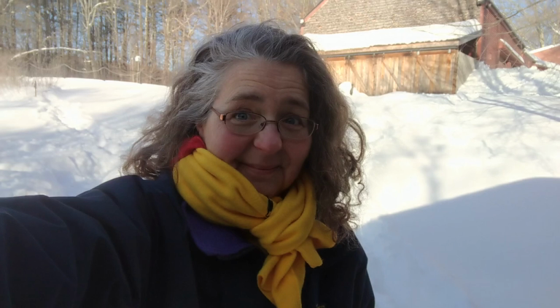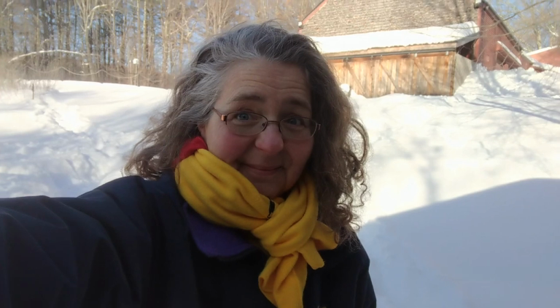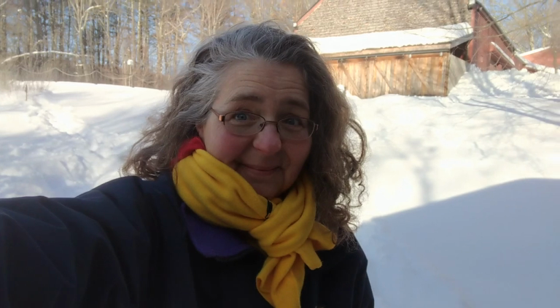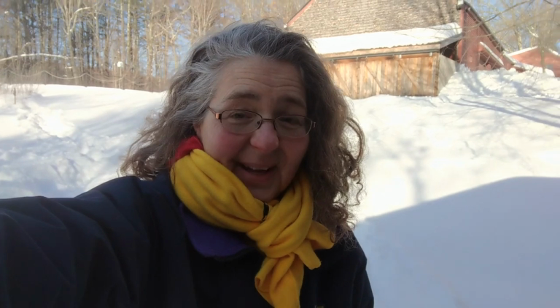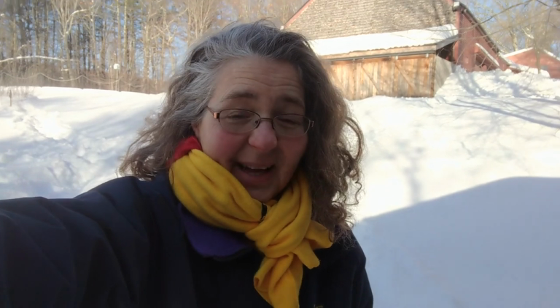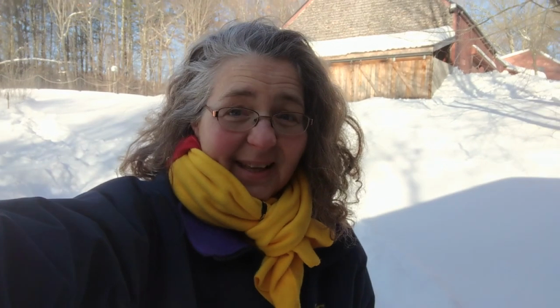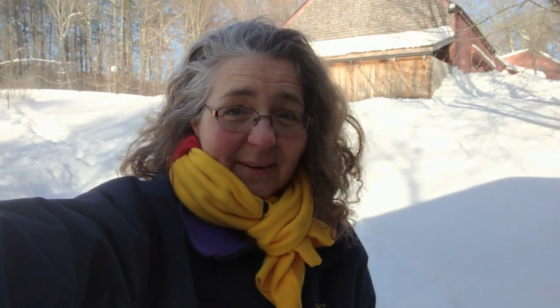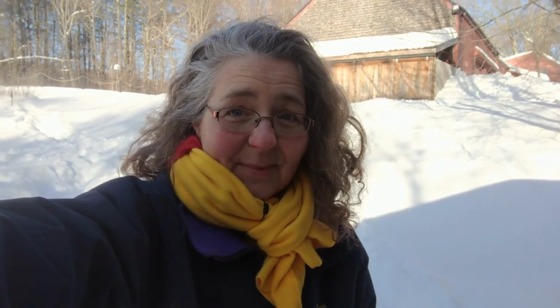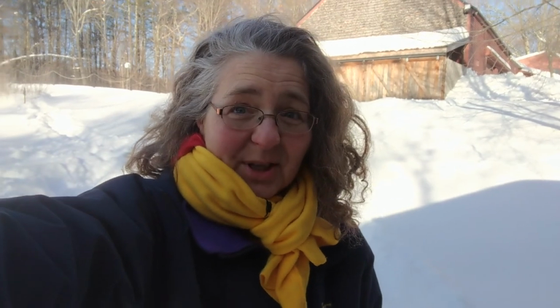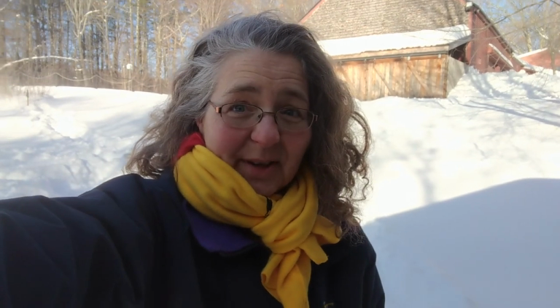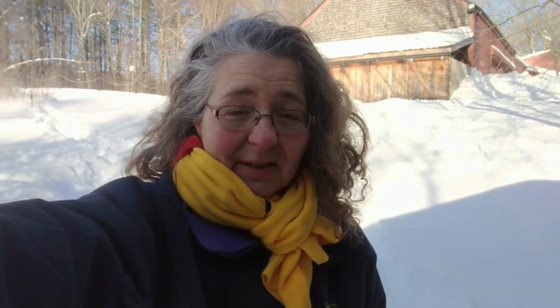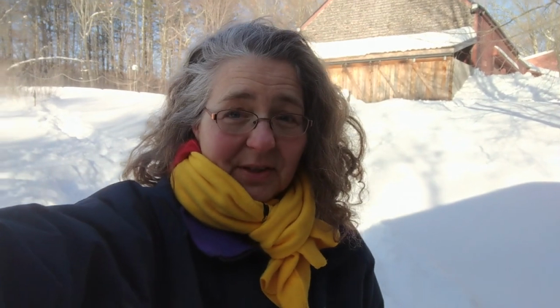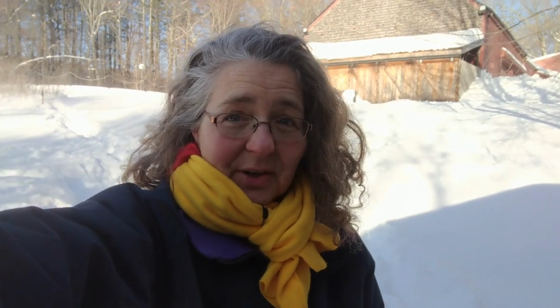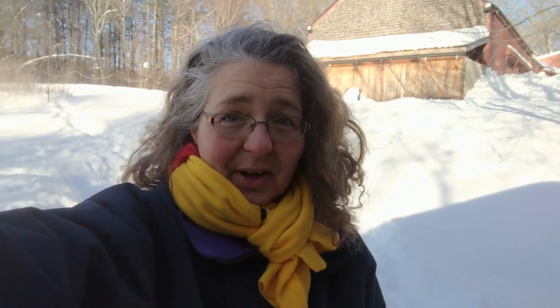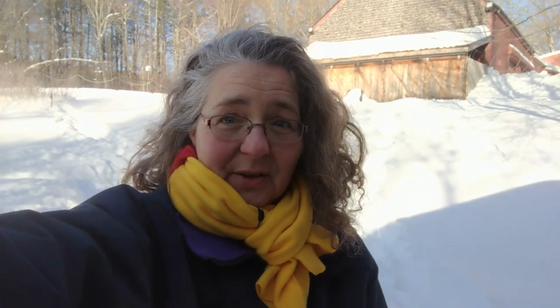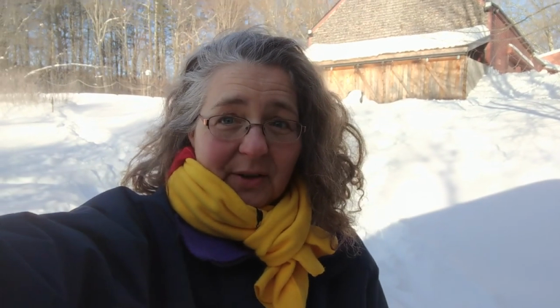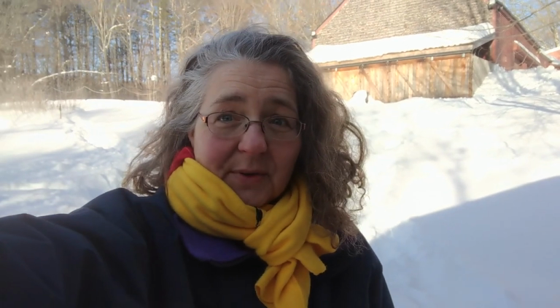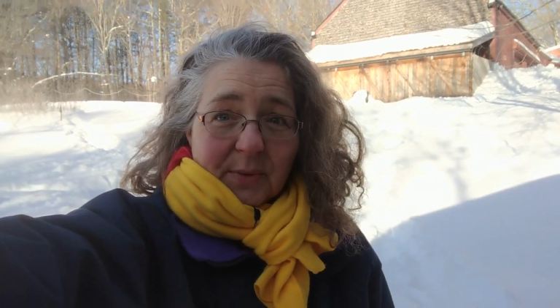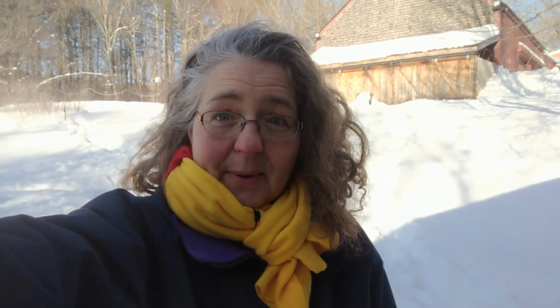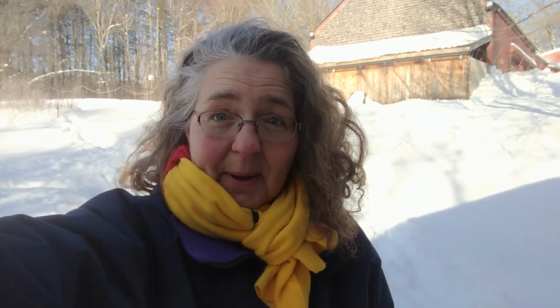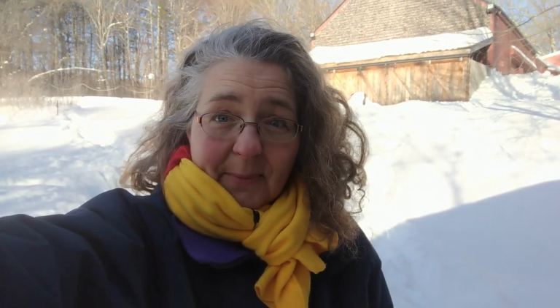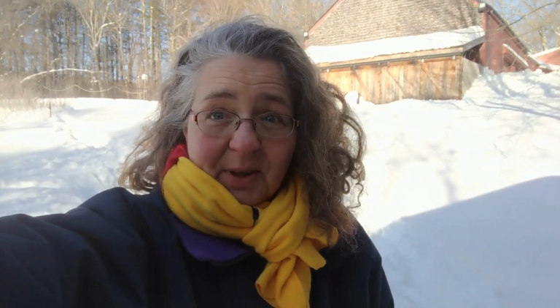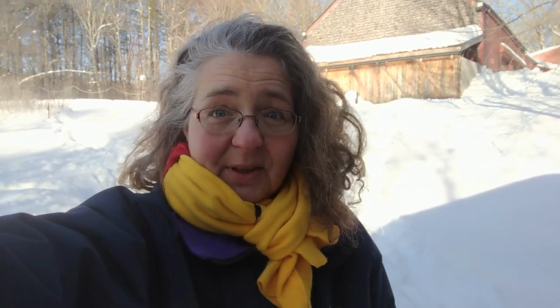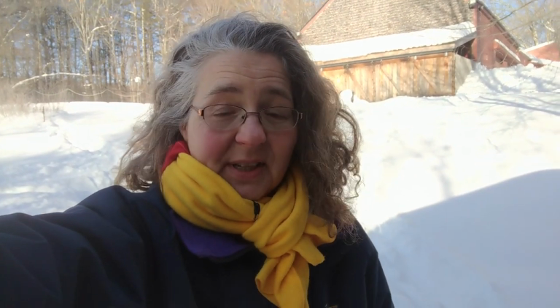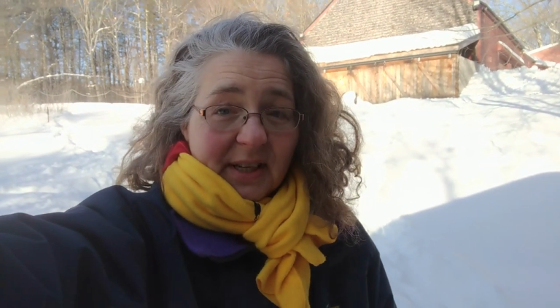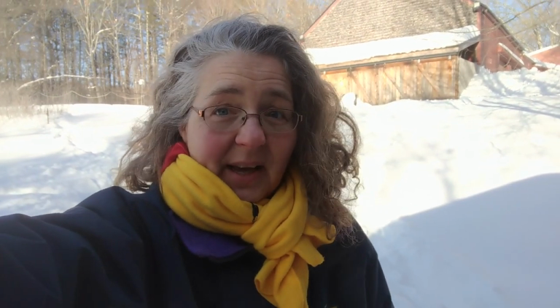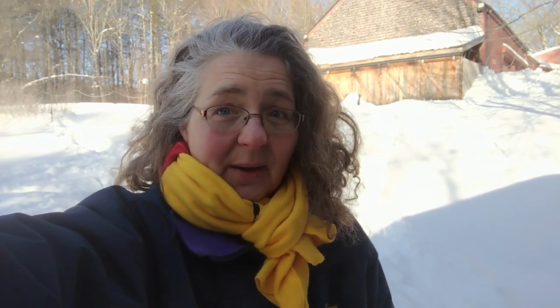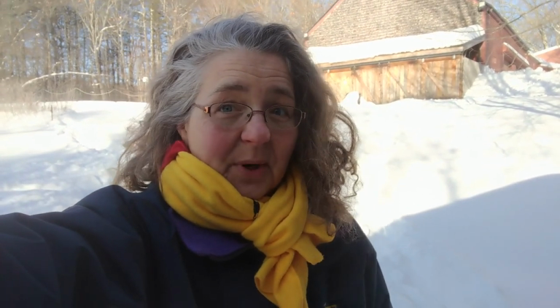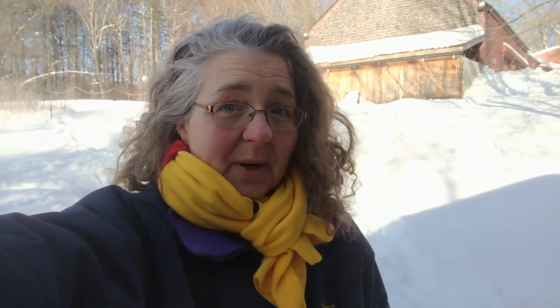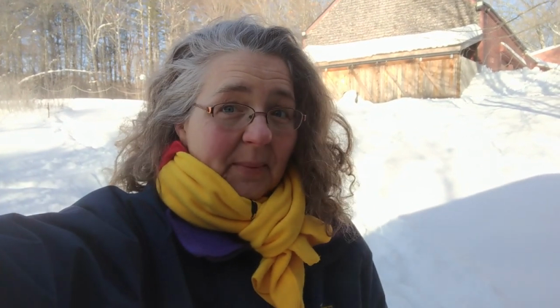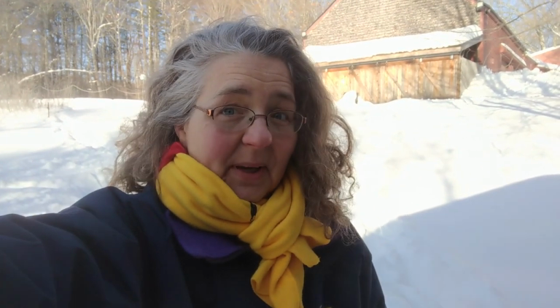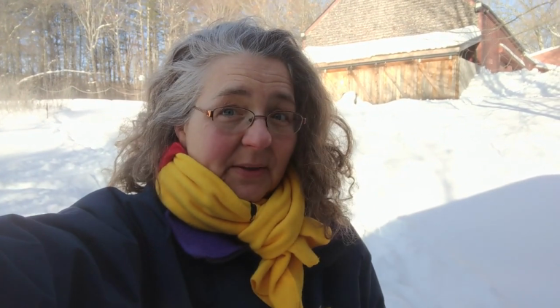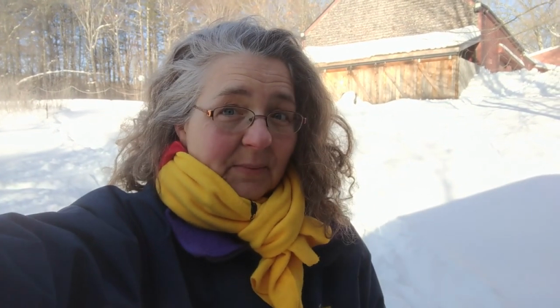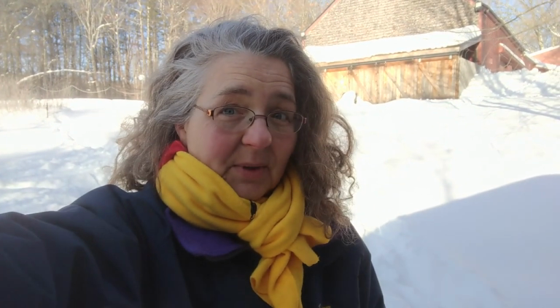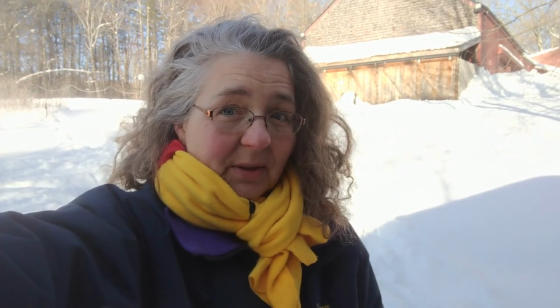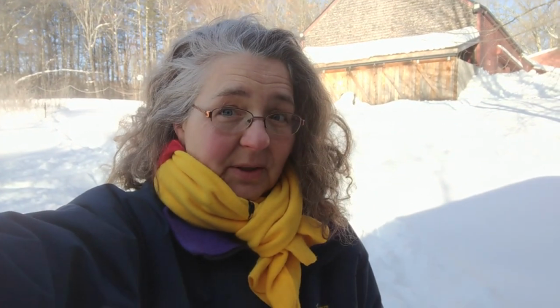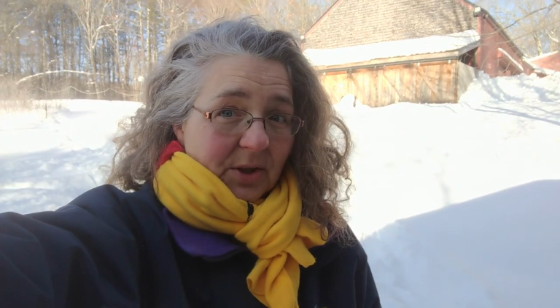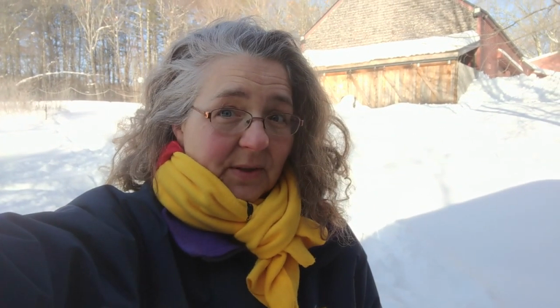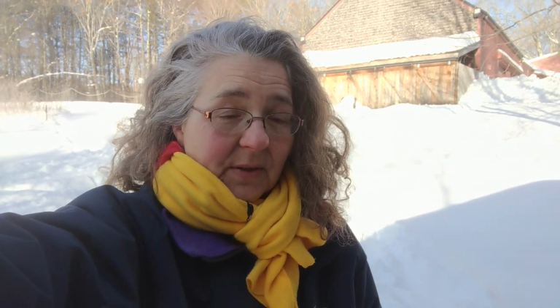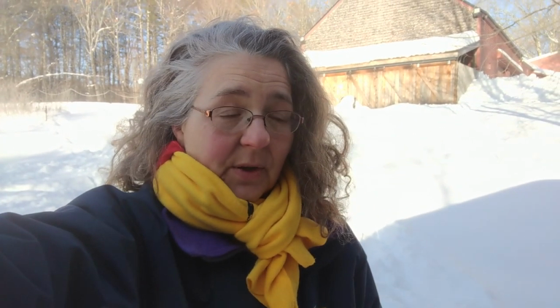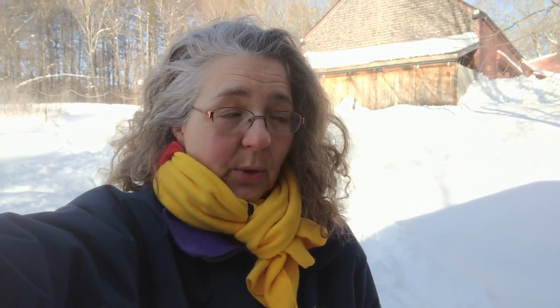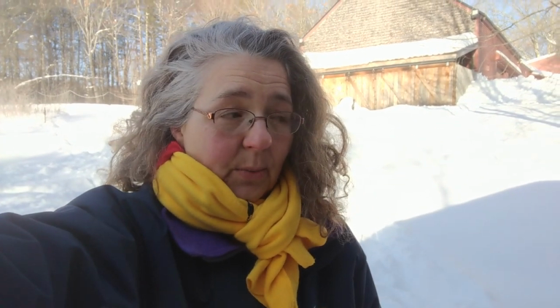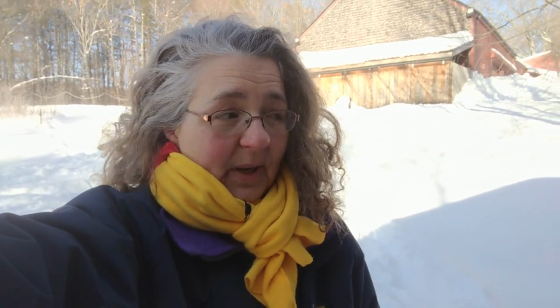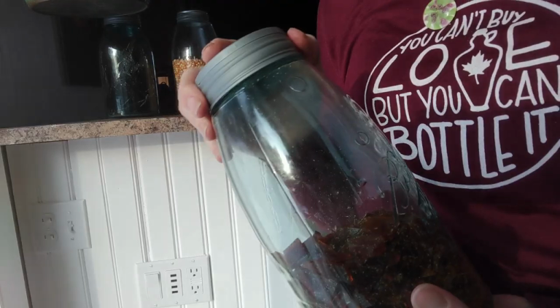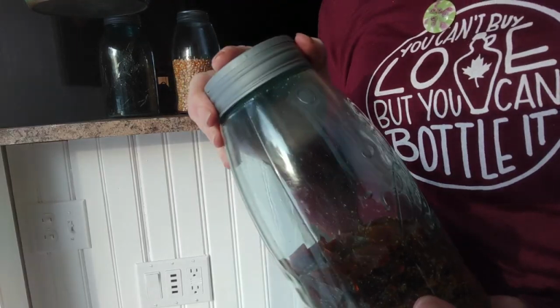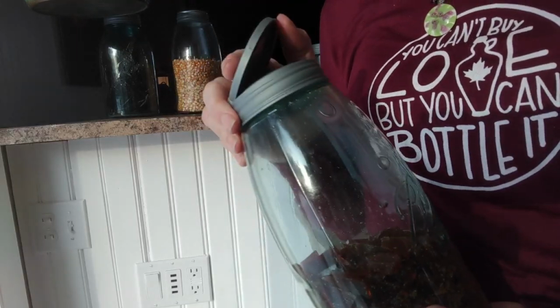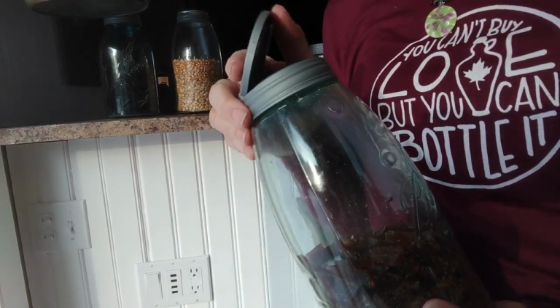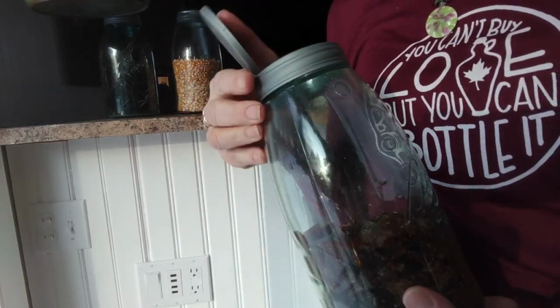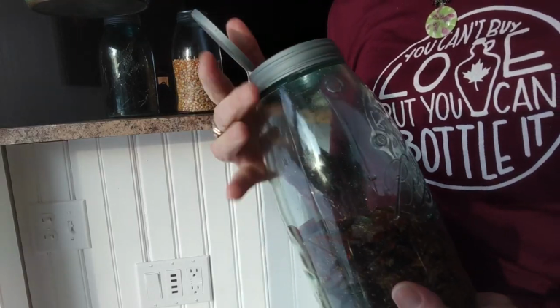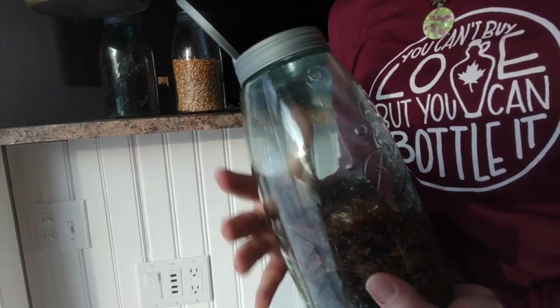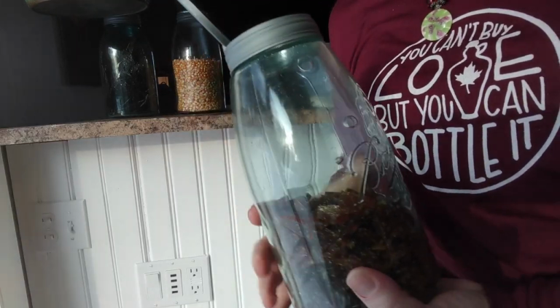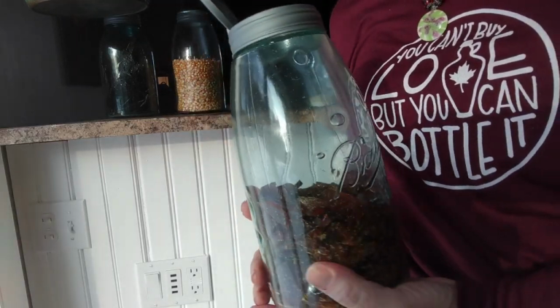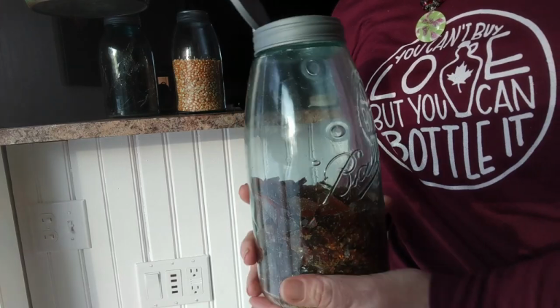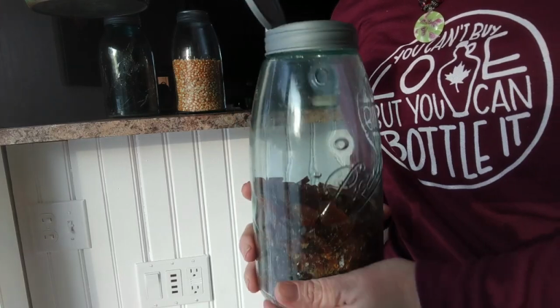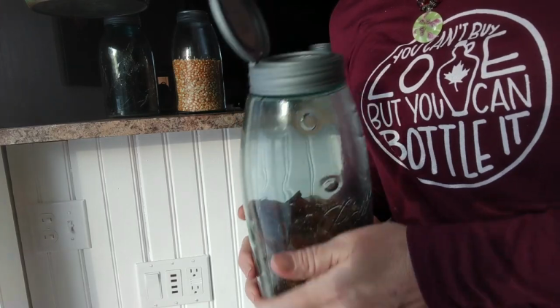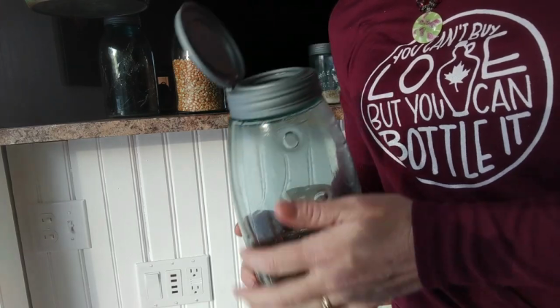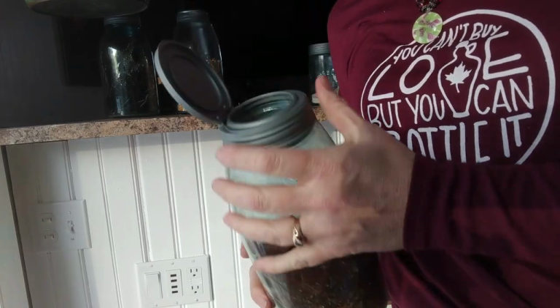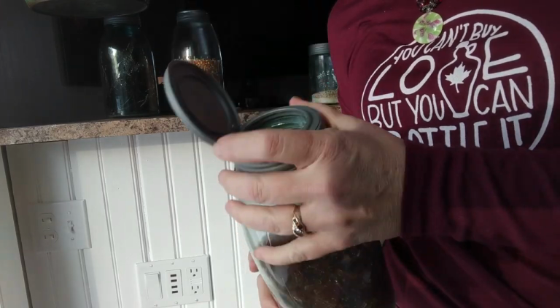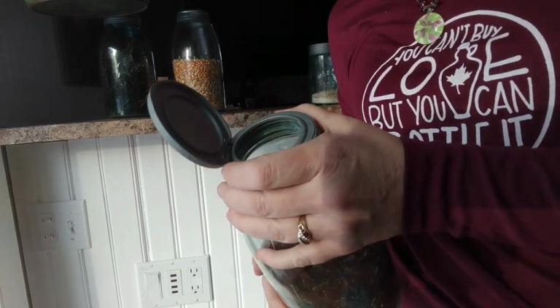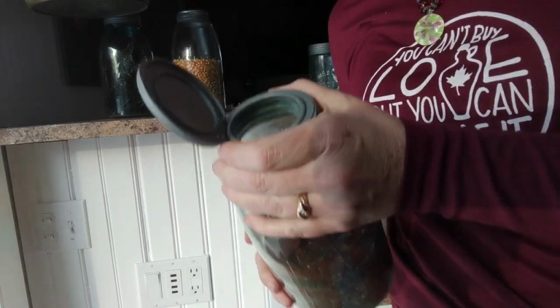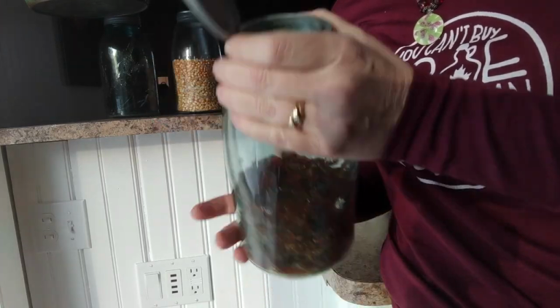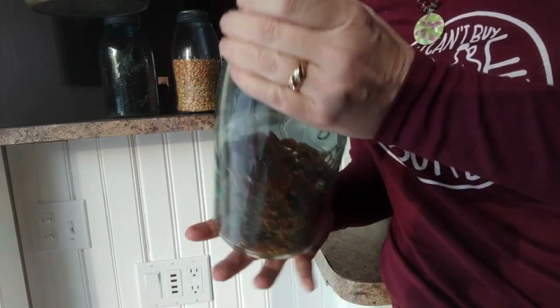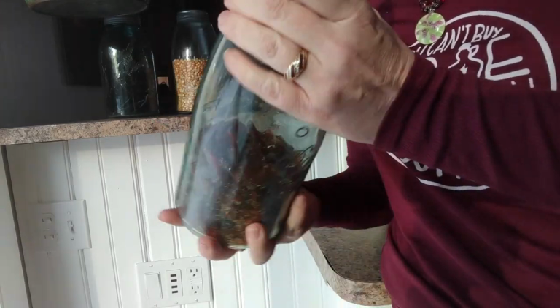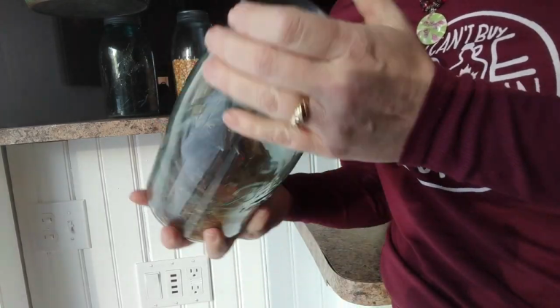Hi there, Michelle Vitz, author of Sweet Maple. Today we're going to make some delicious, homemade, all-natural maple candy.